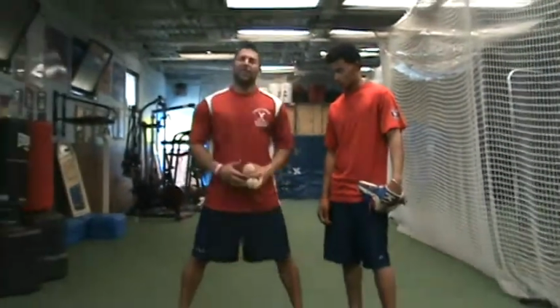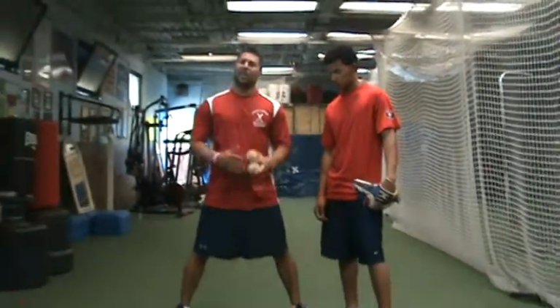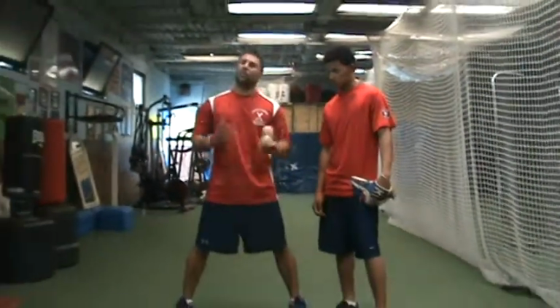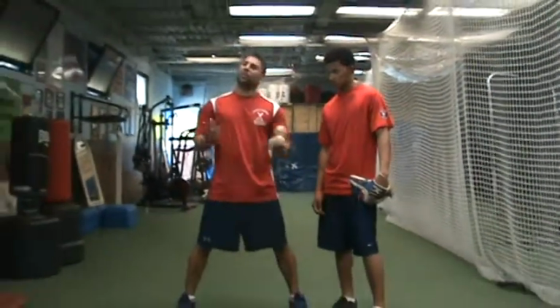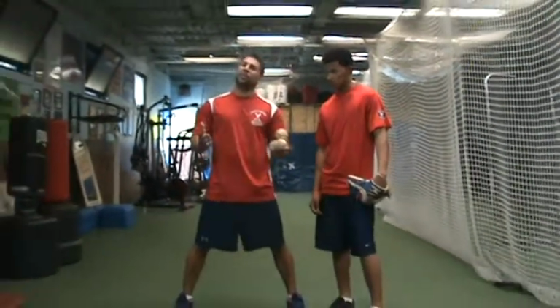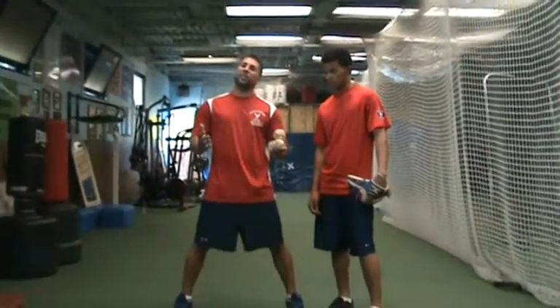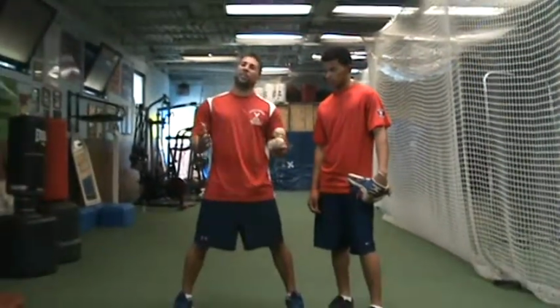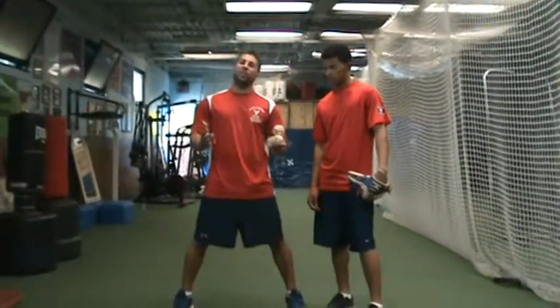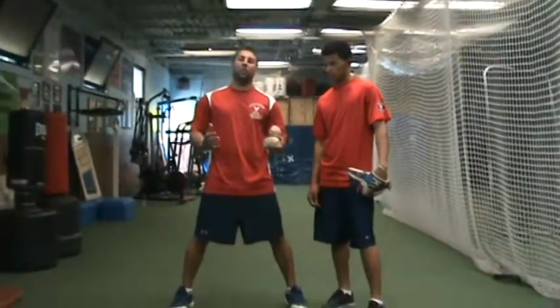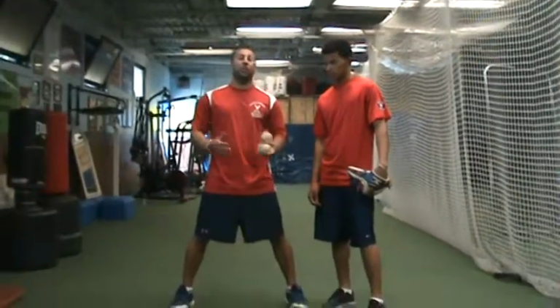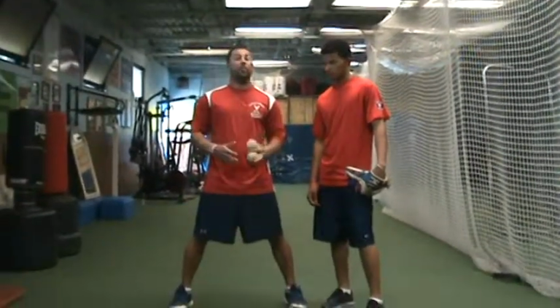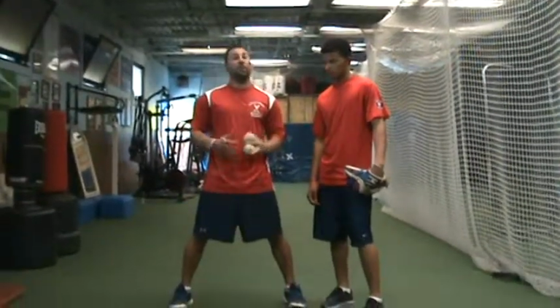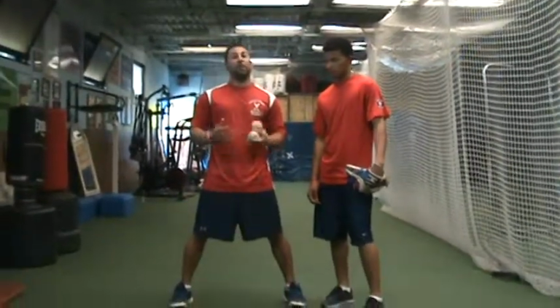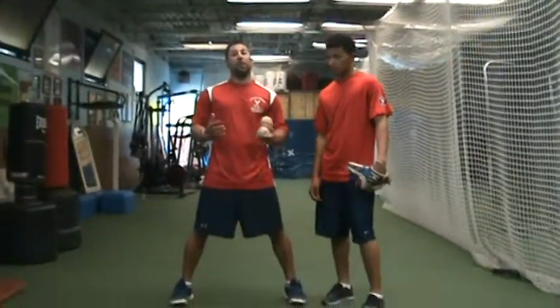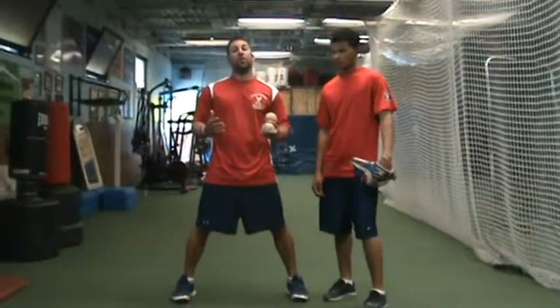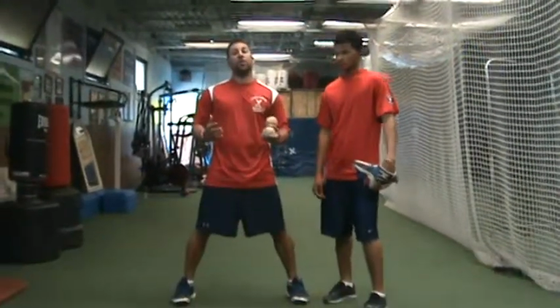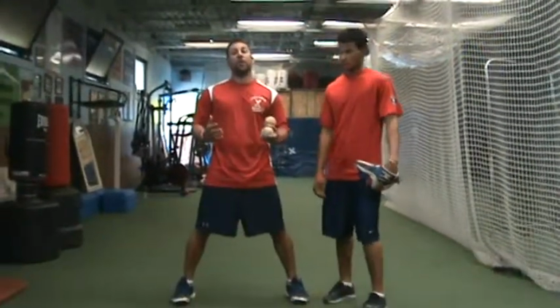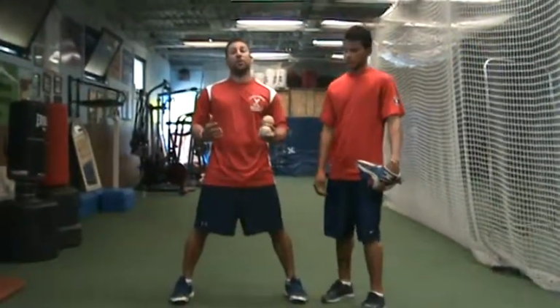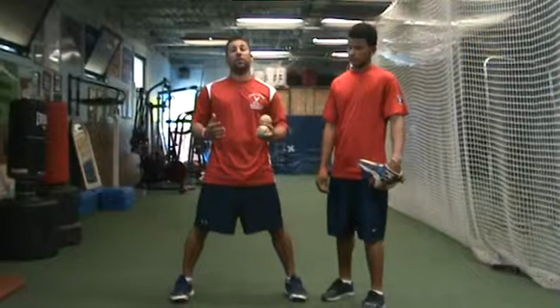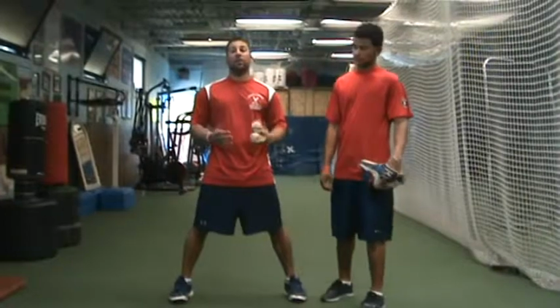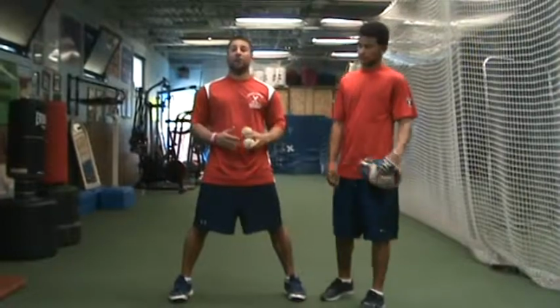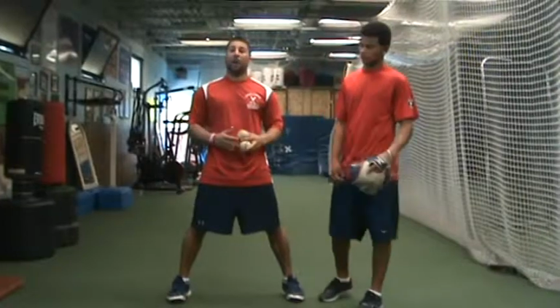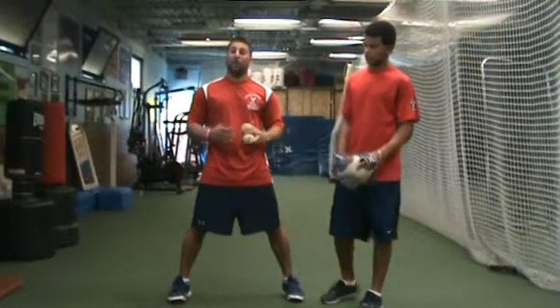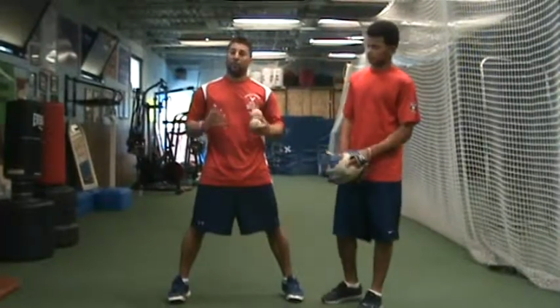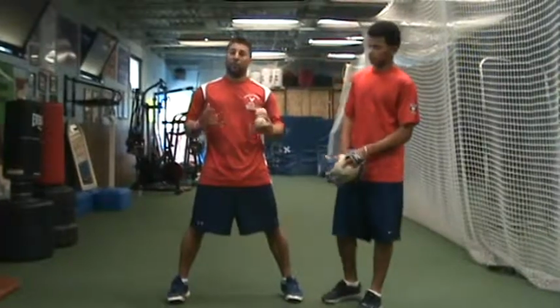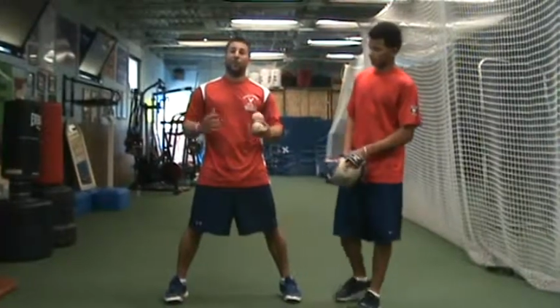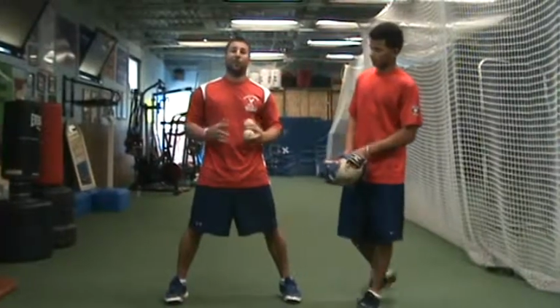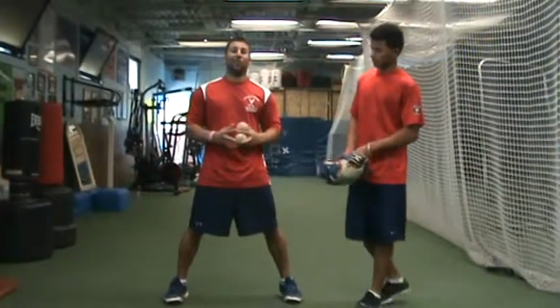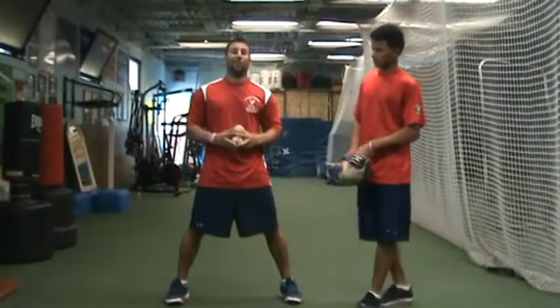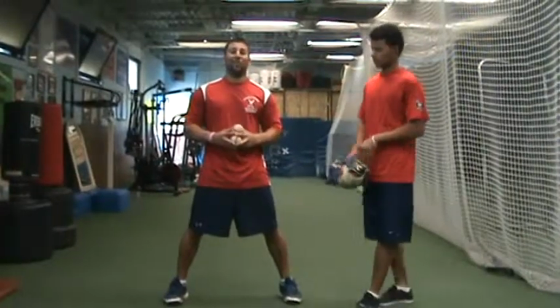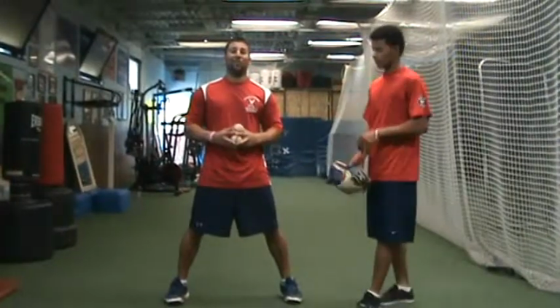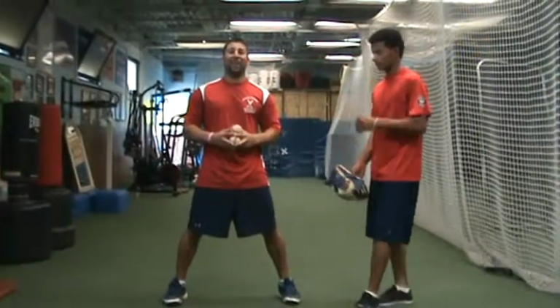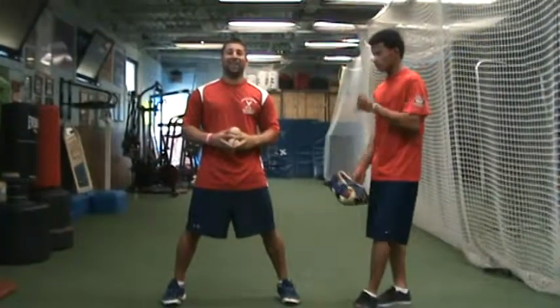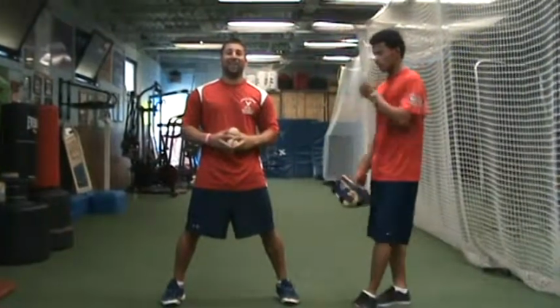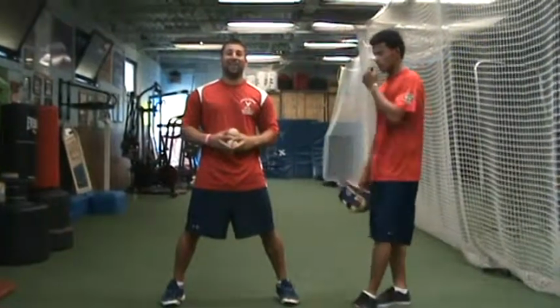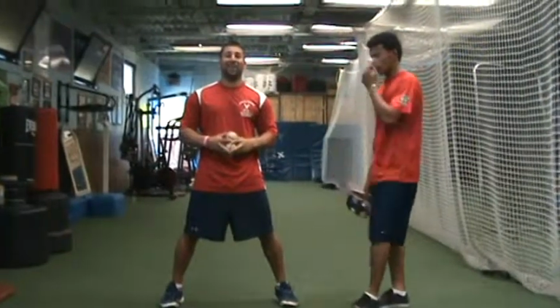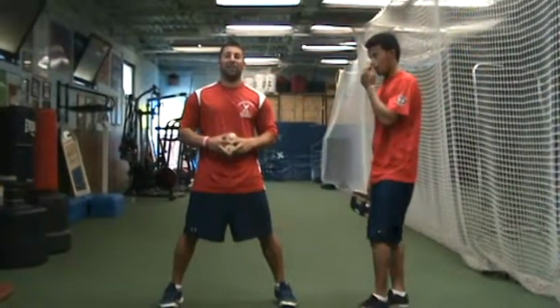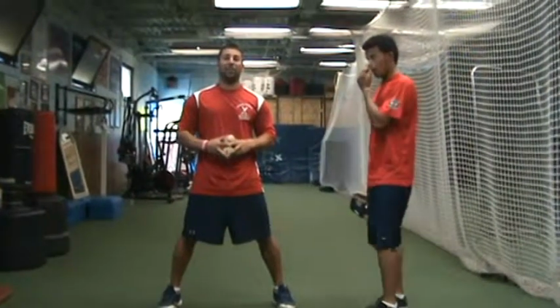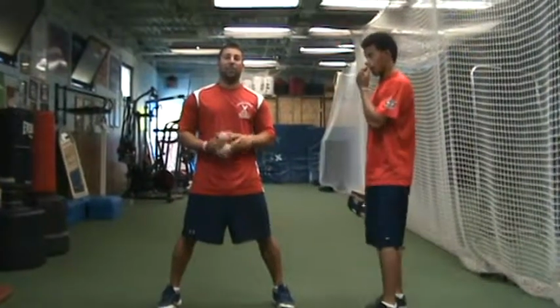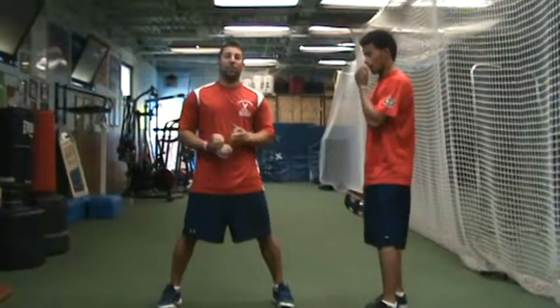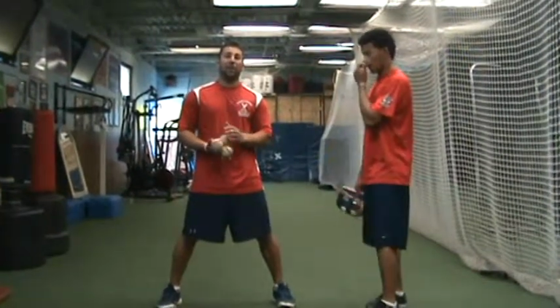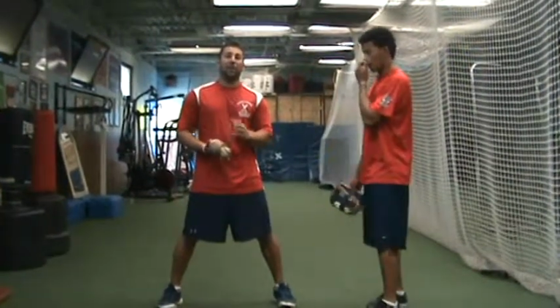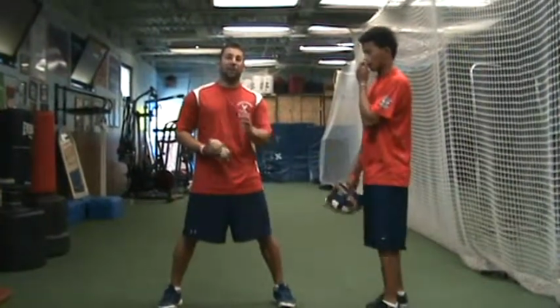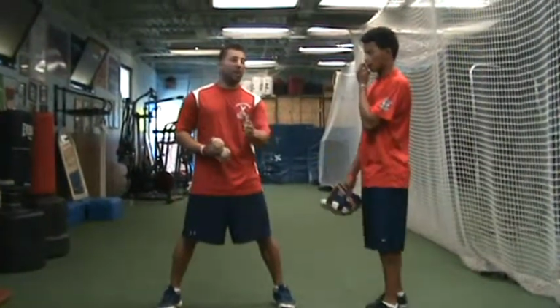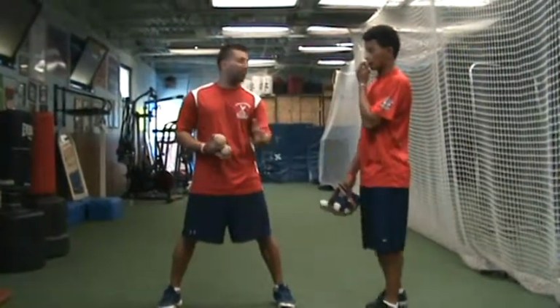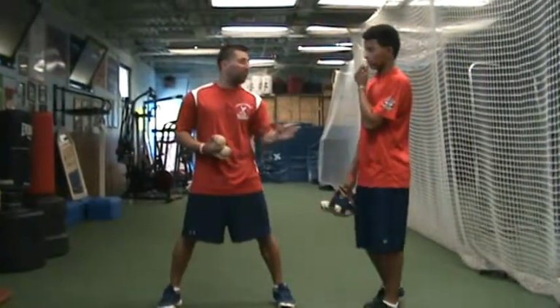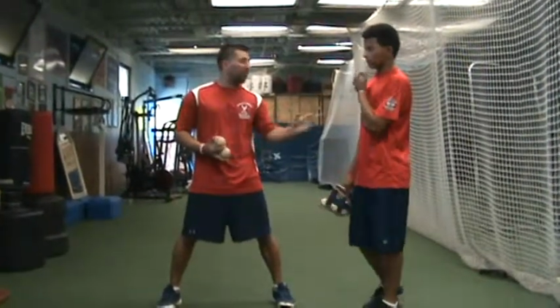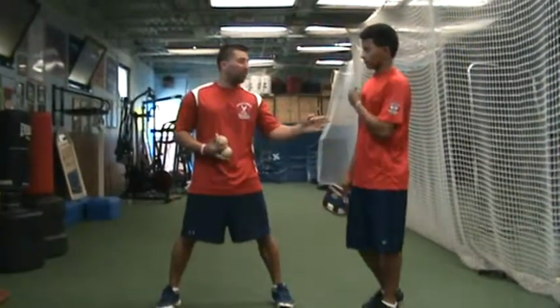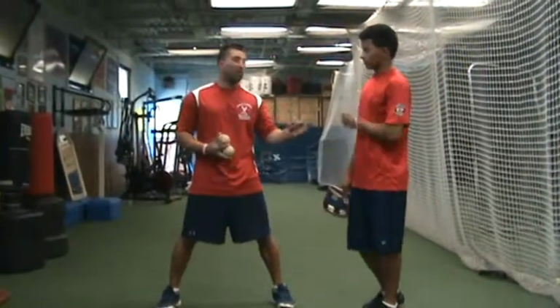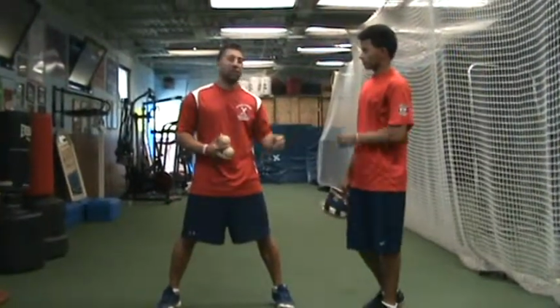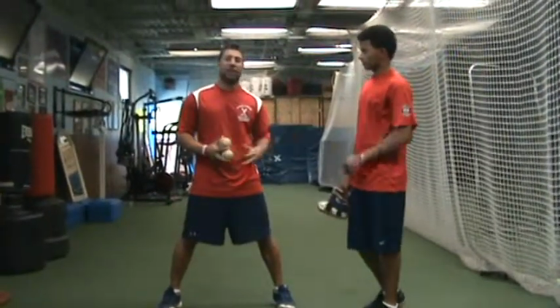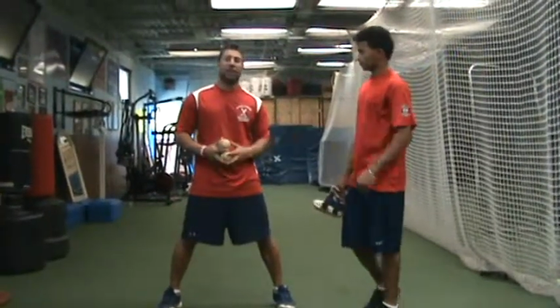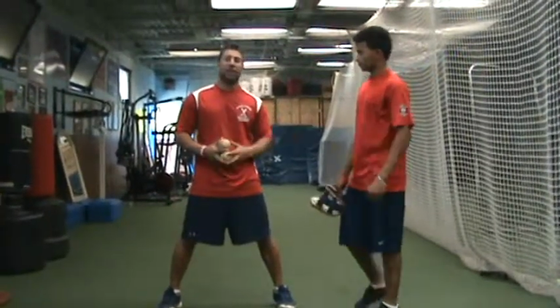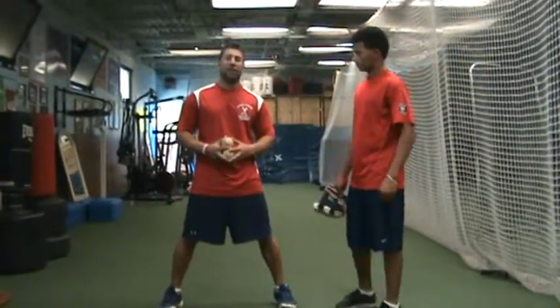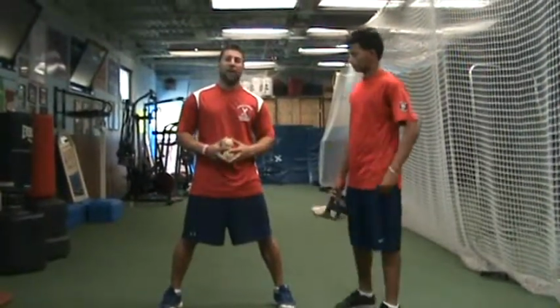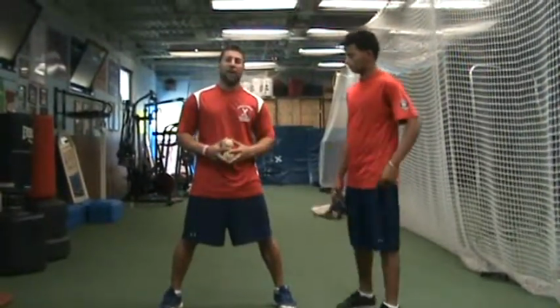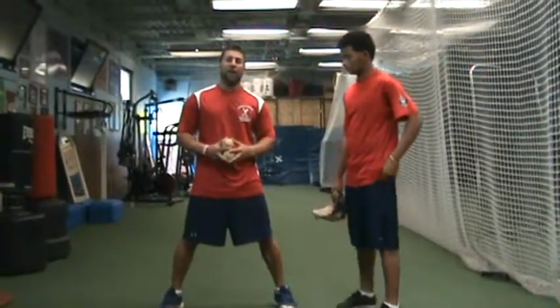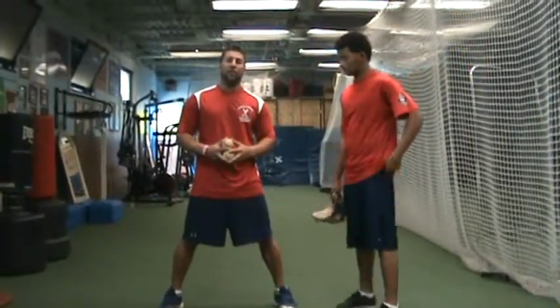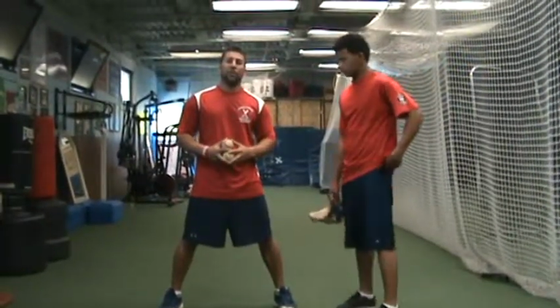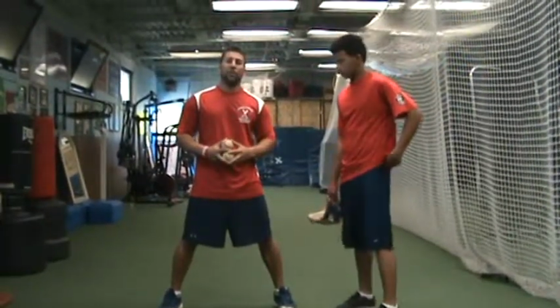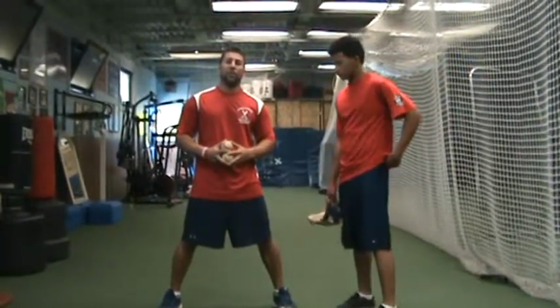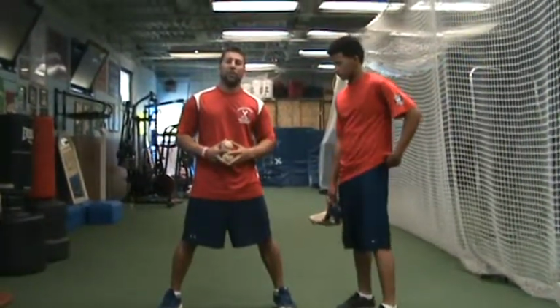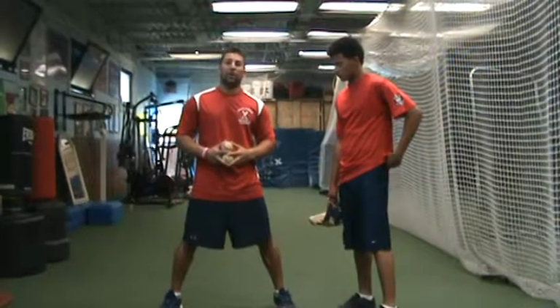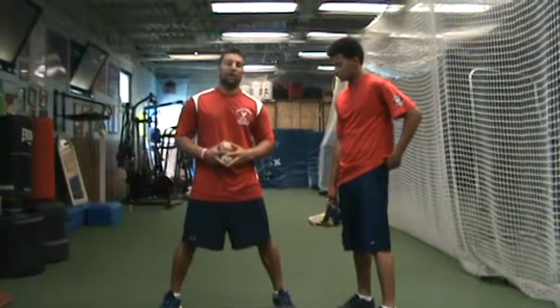Sounds really simple, but if done correctly, you'll have a really good career playing defense. We're going to give a couple of ground balls to Eddie, and we'll see how it looks.